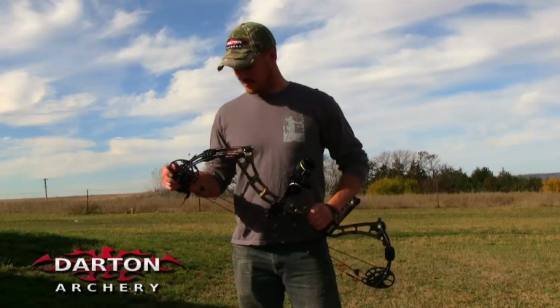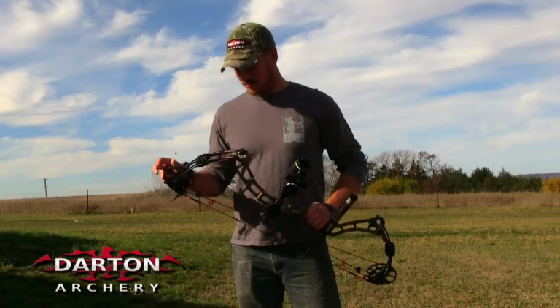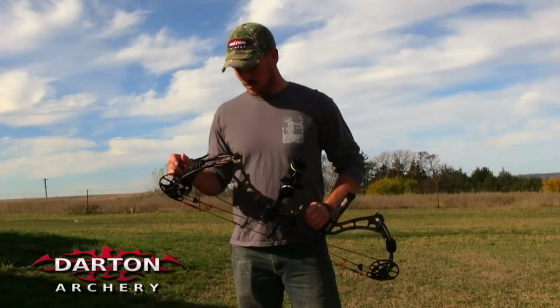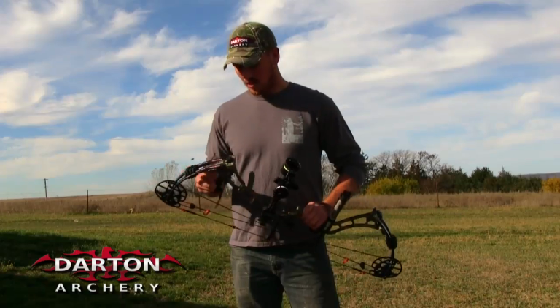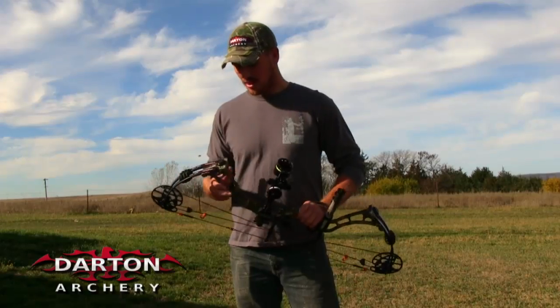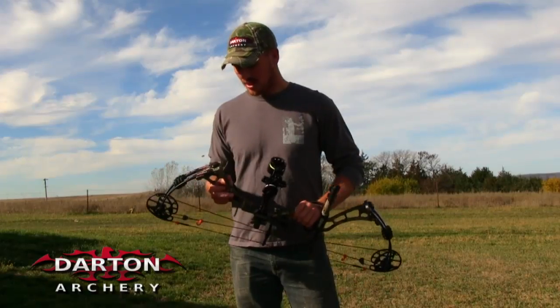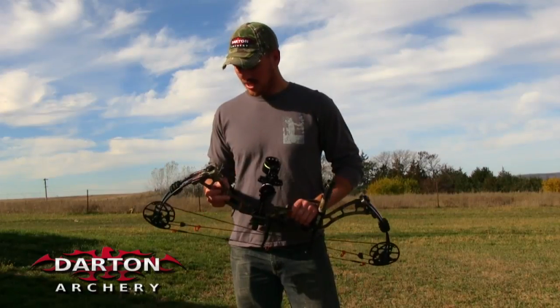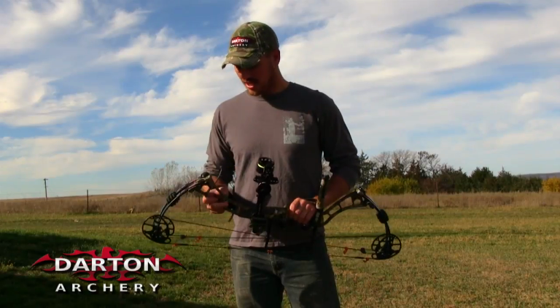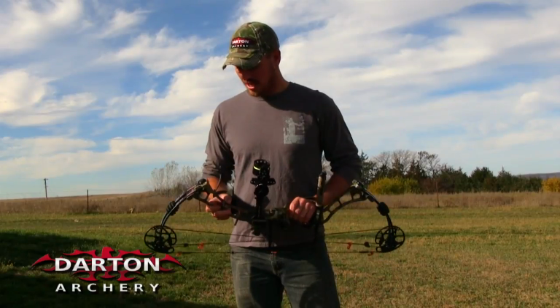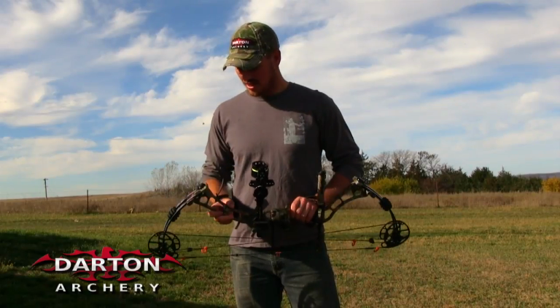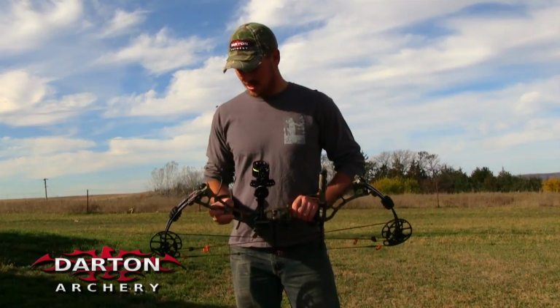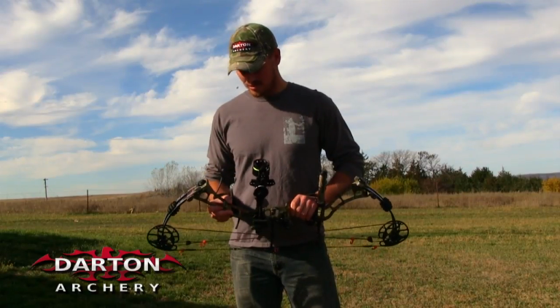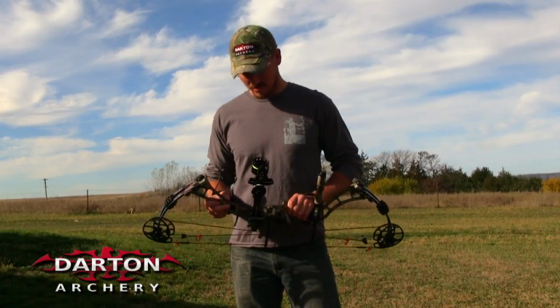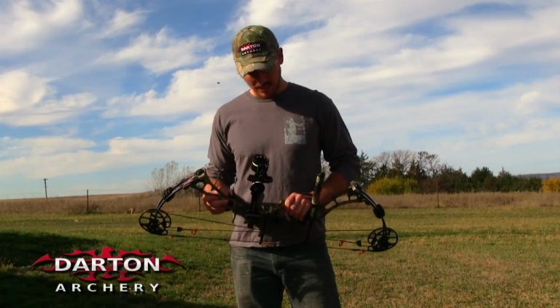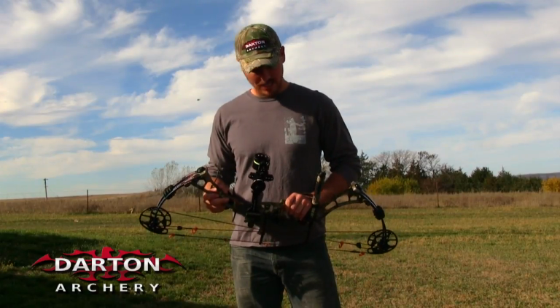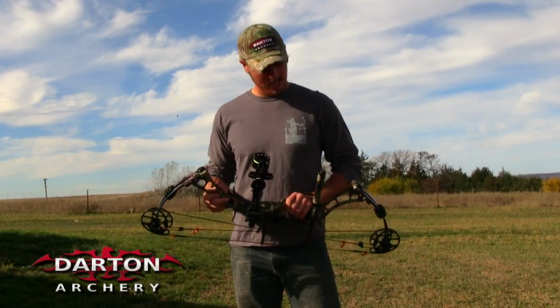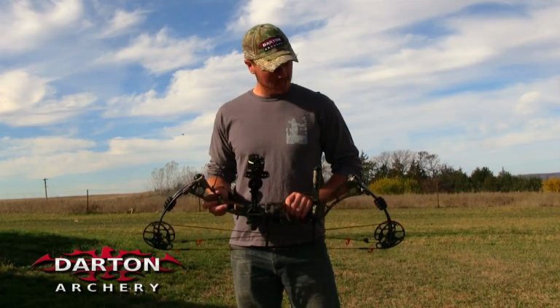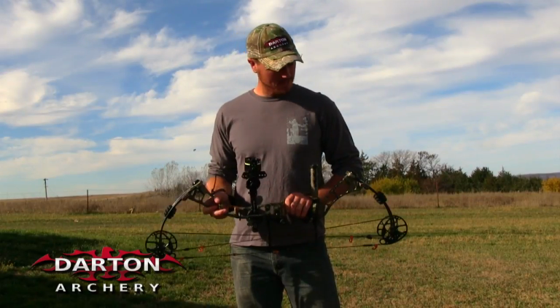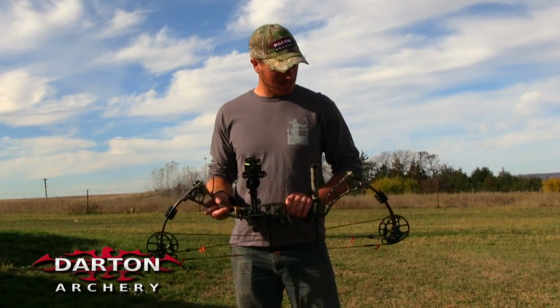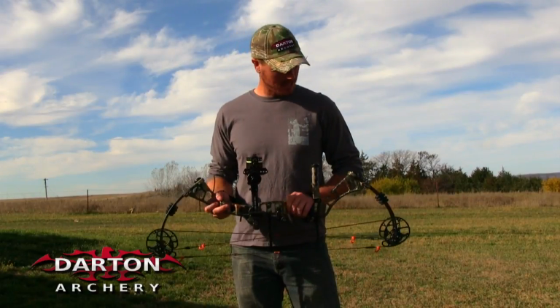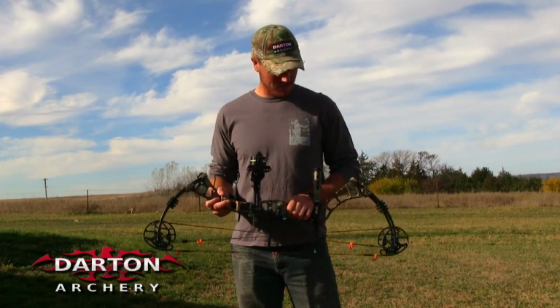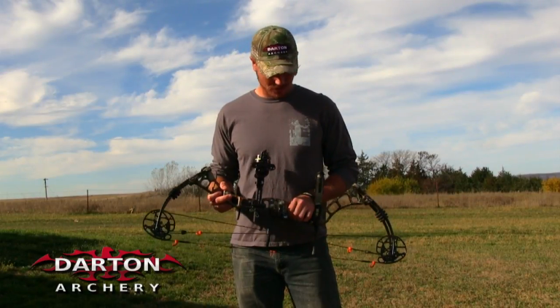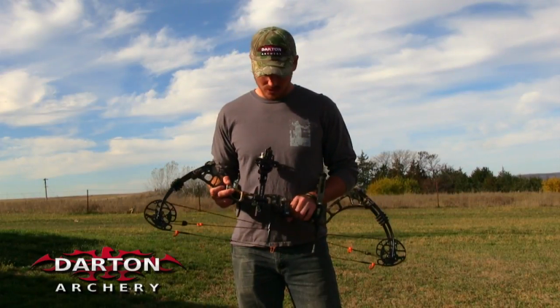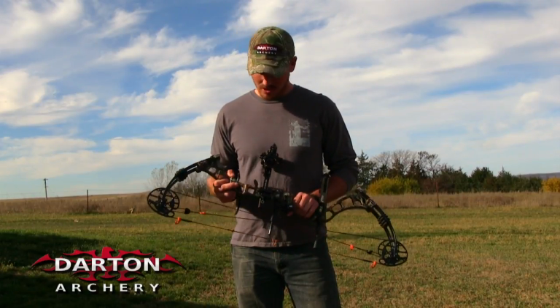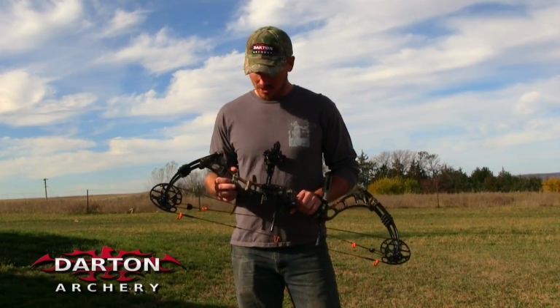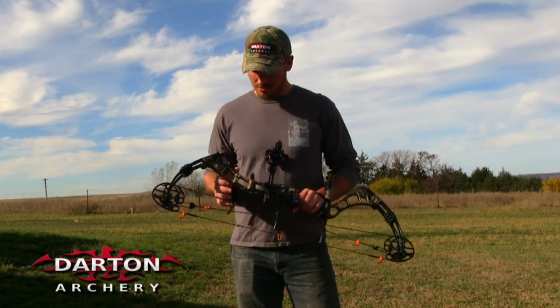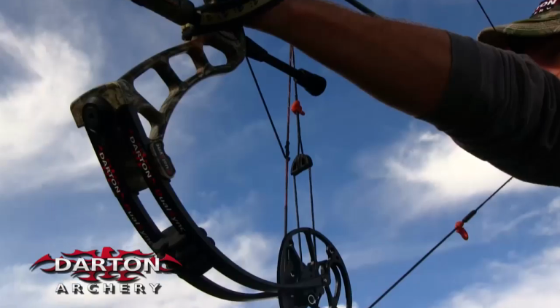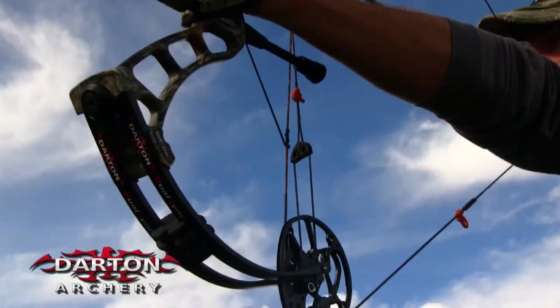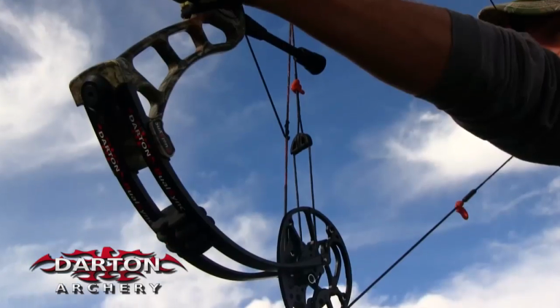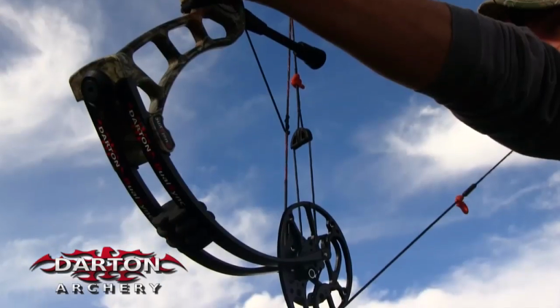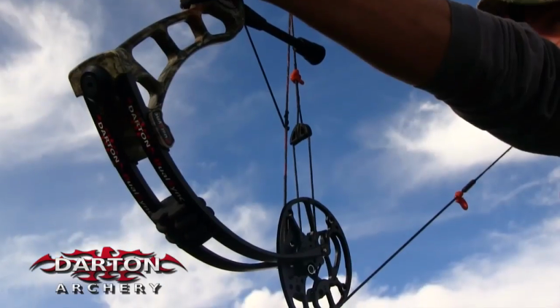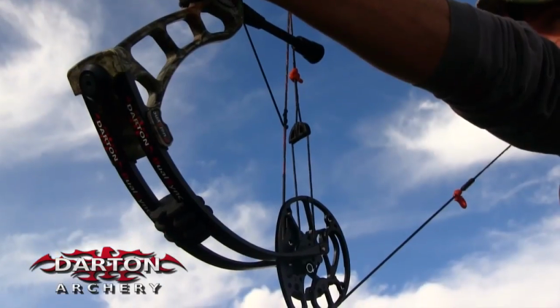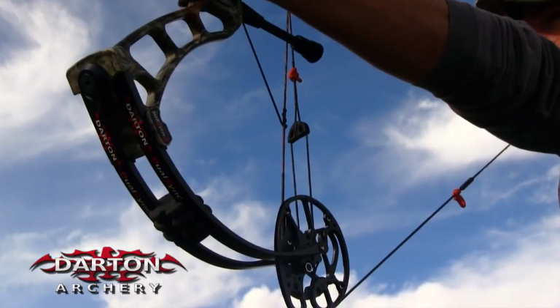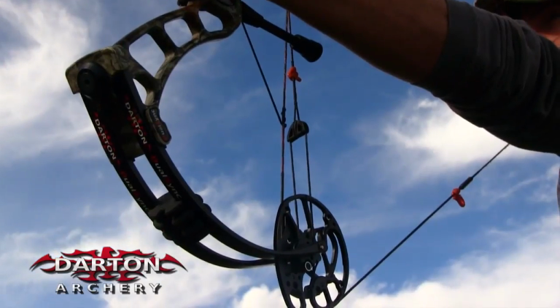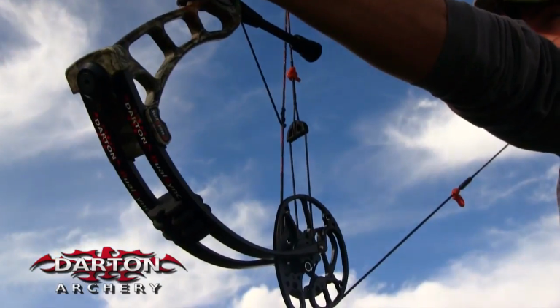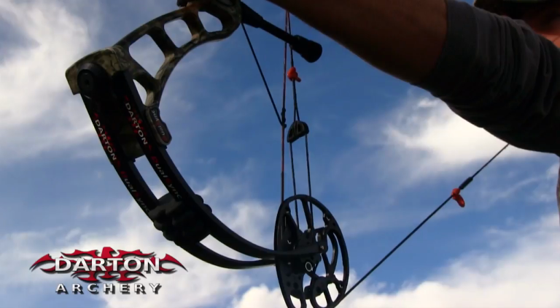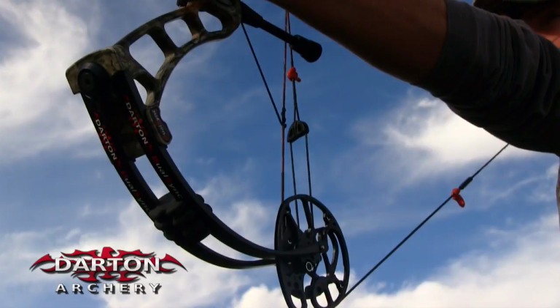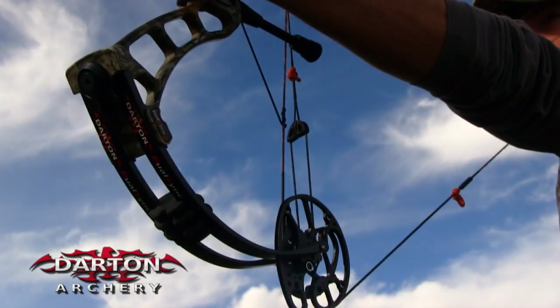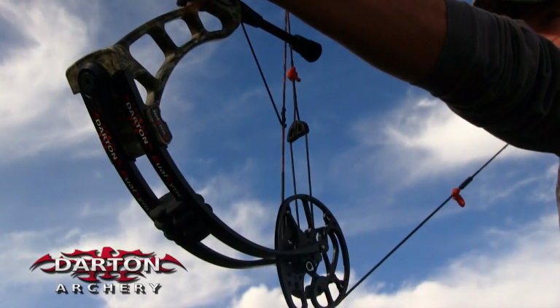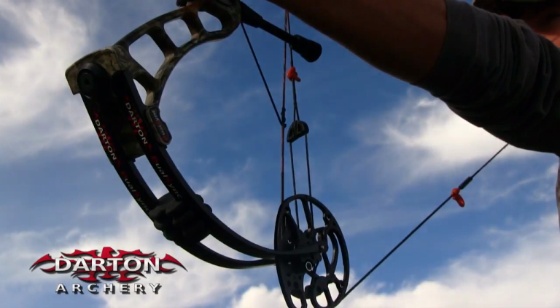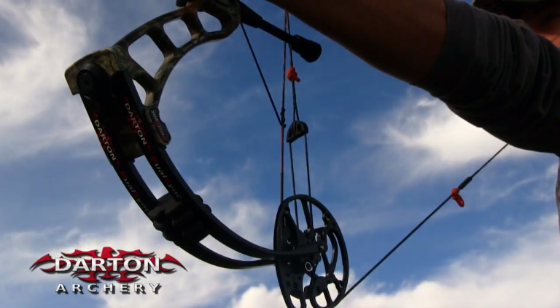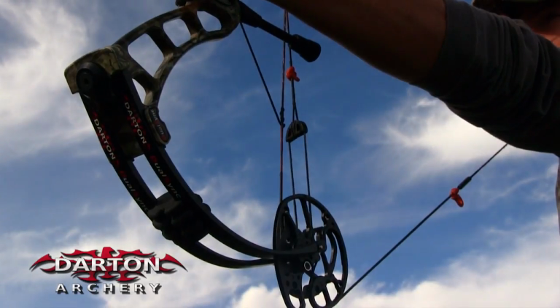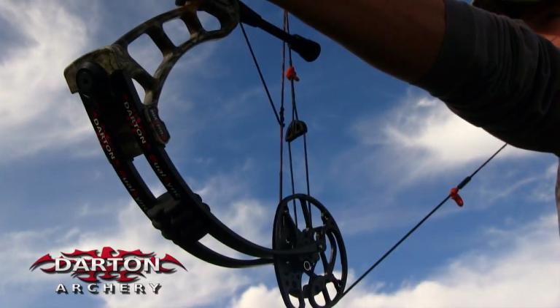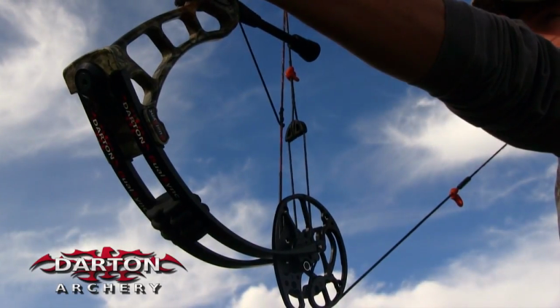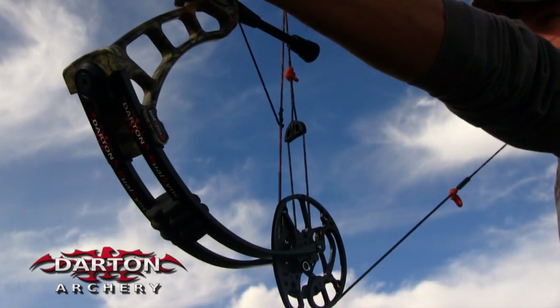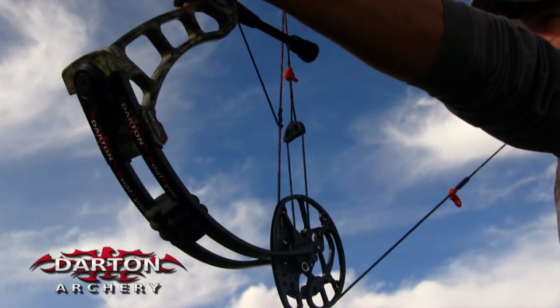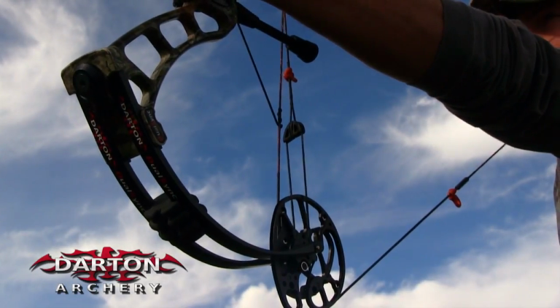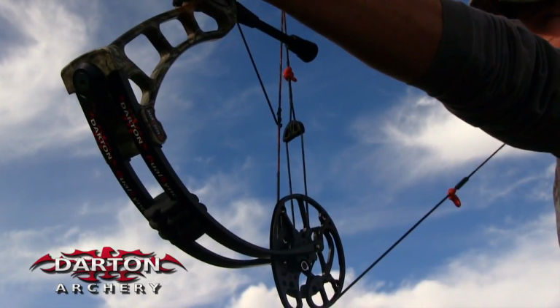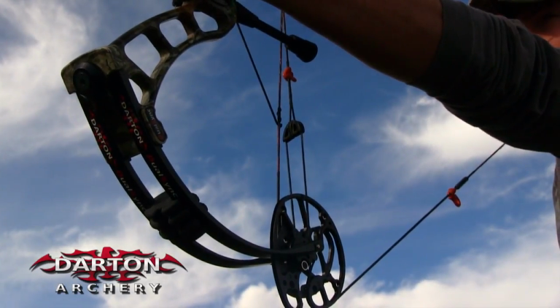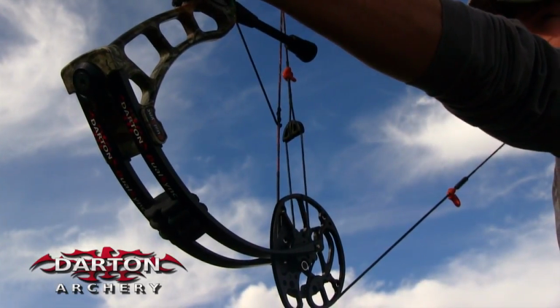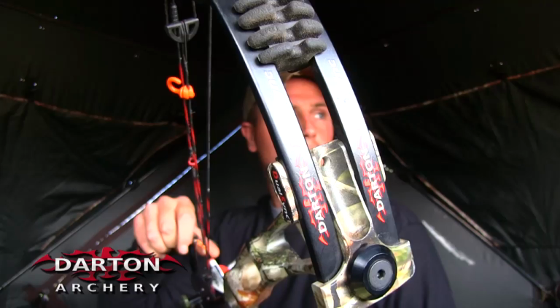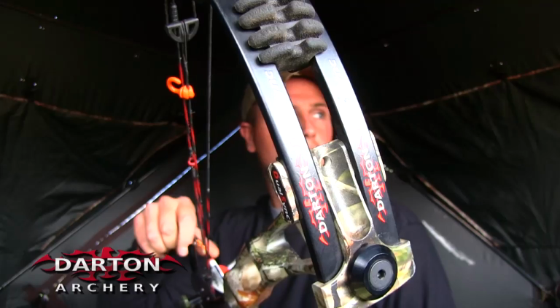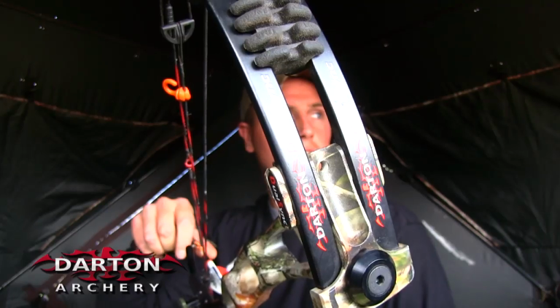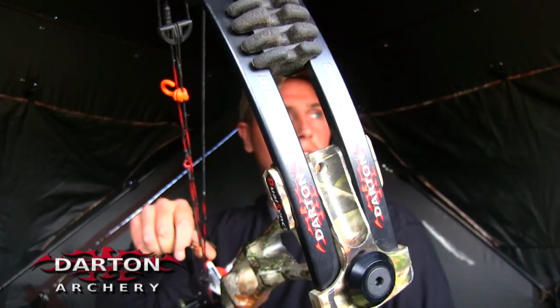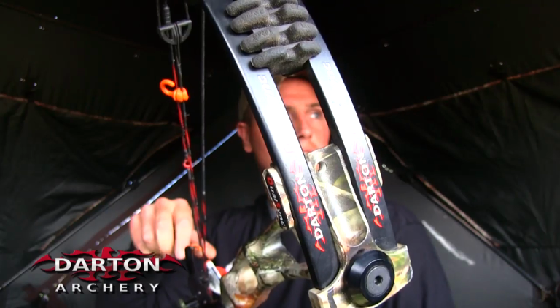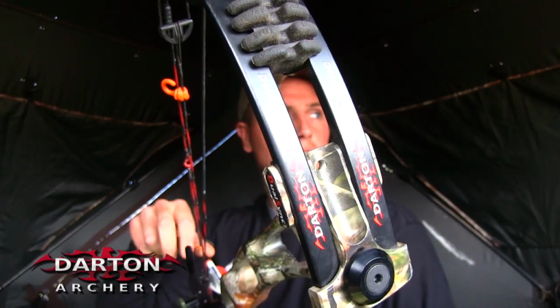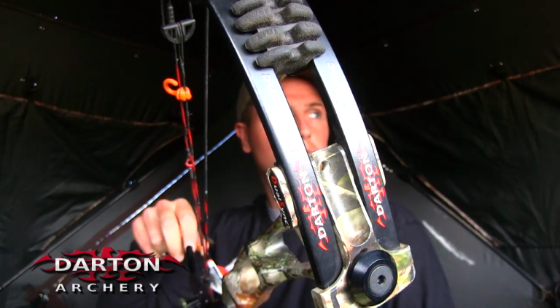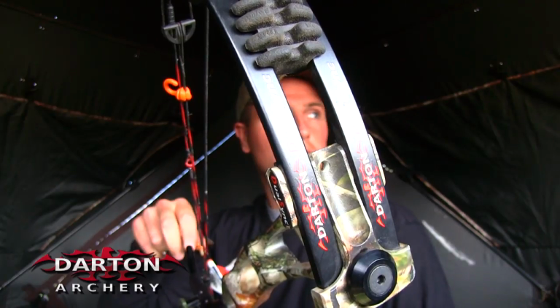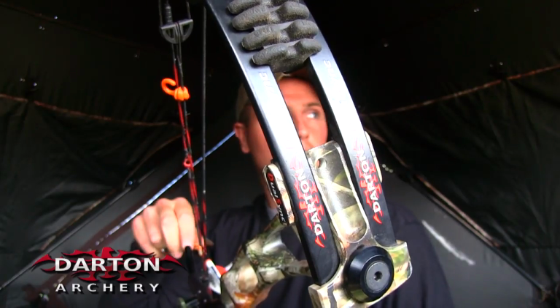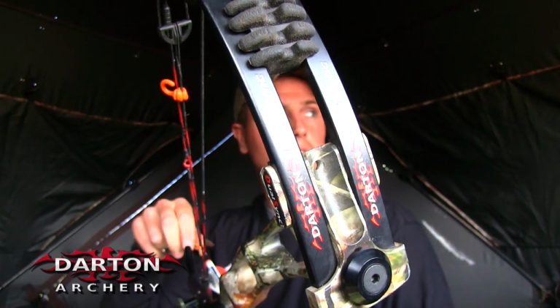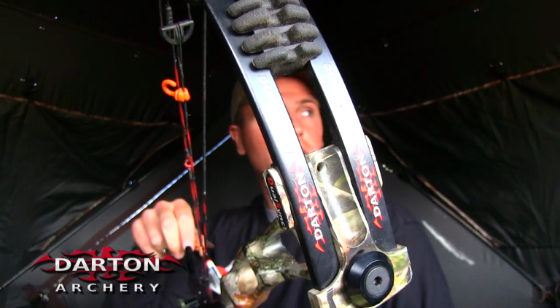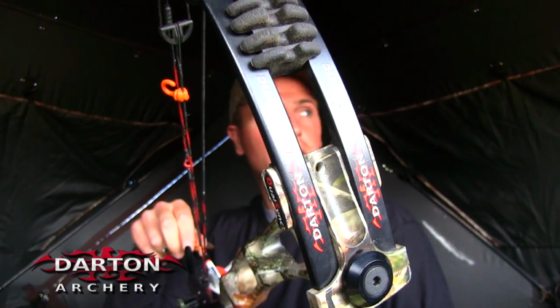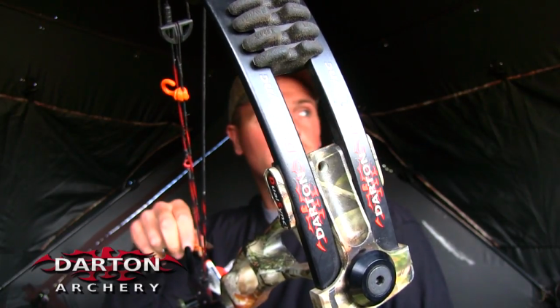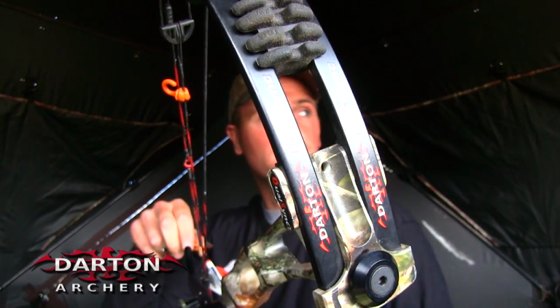The one thing that I think is really neat about these new Darton bows is this soft touch finish that they put on them.